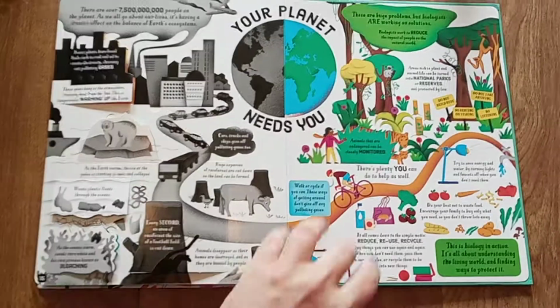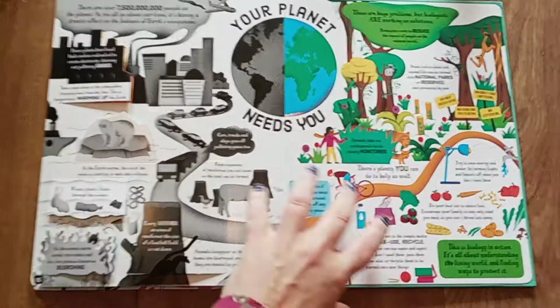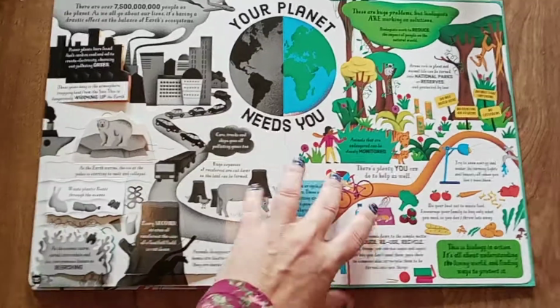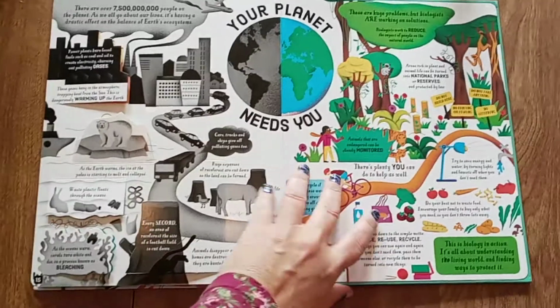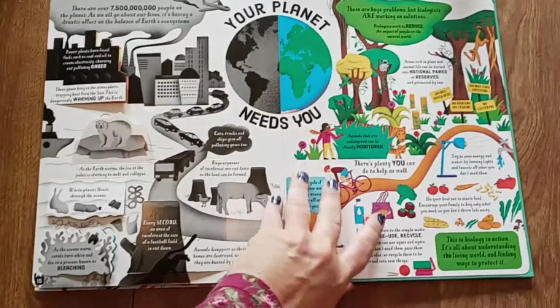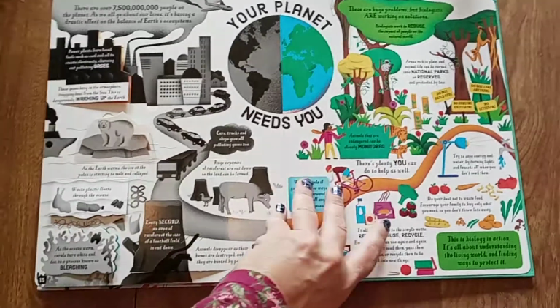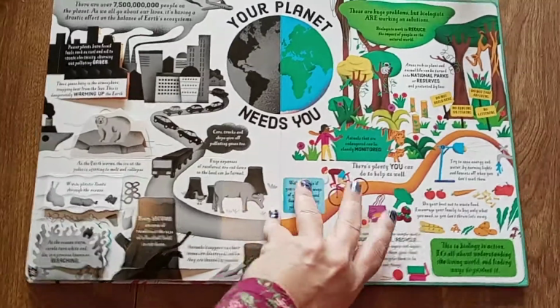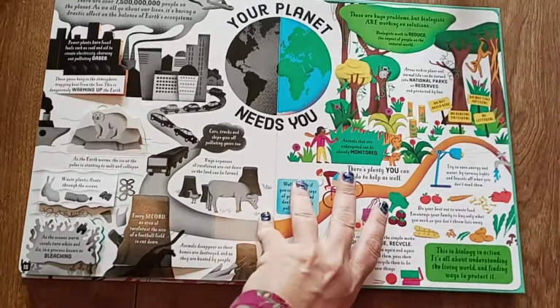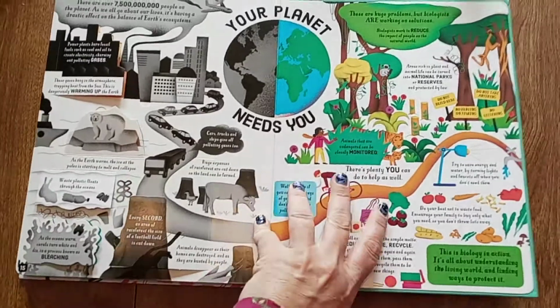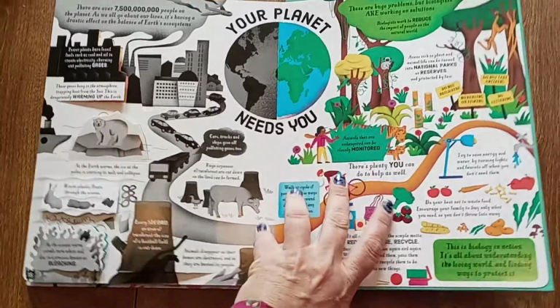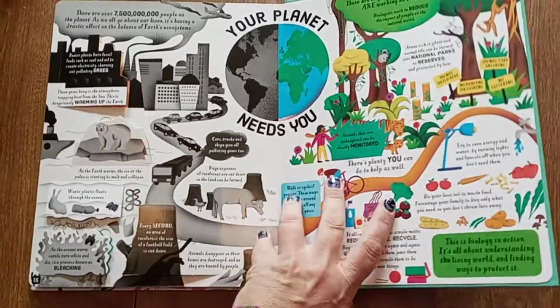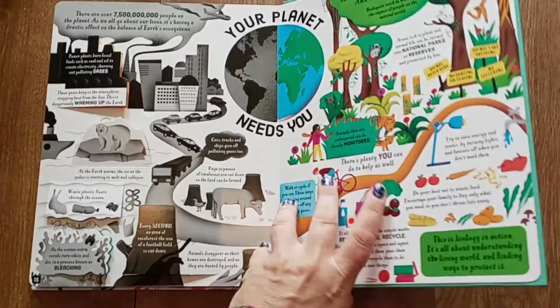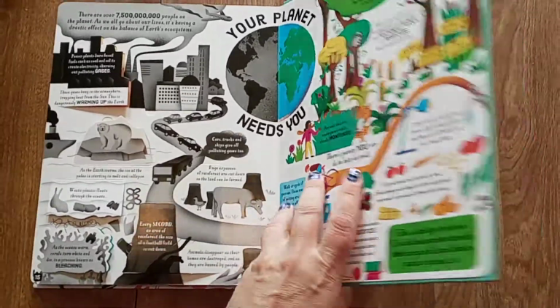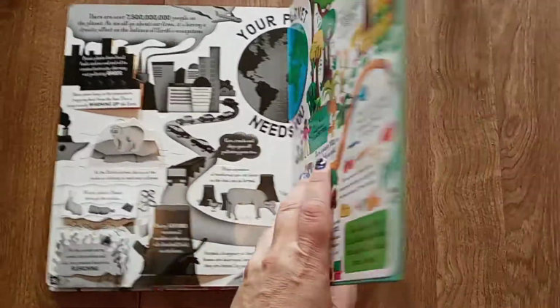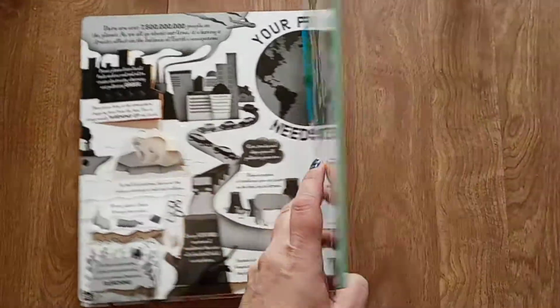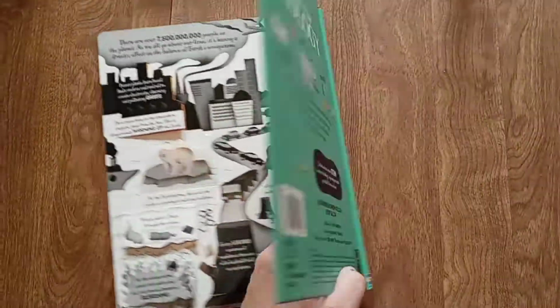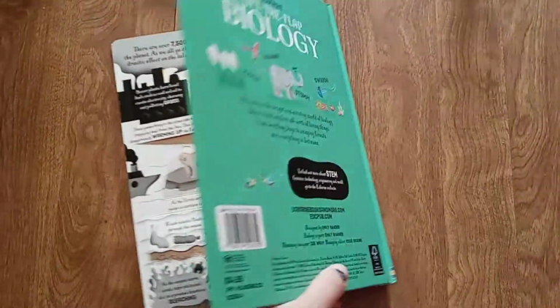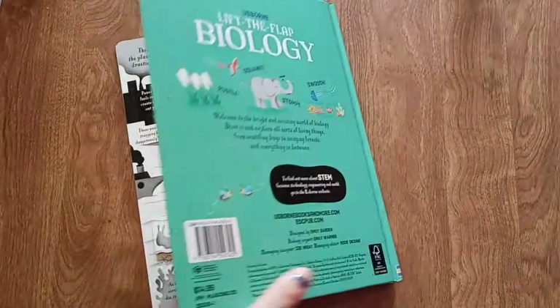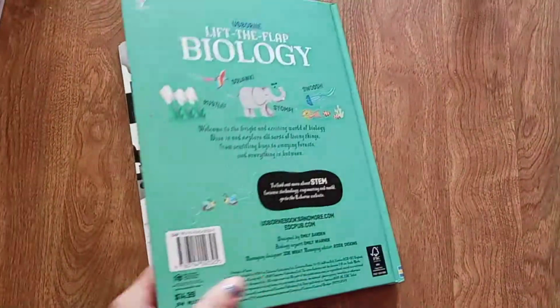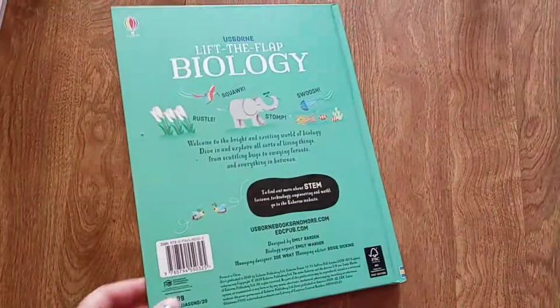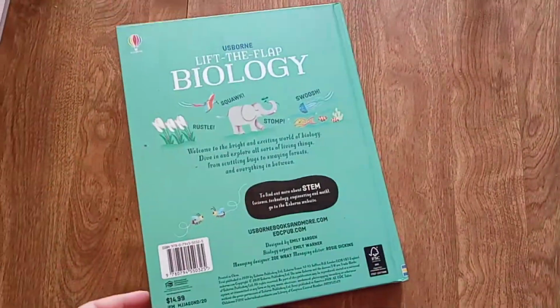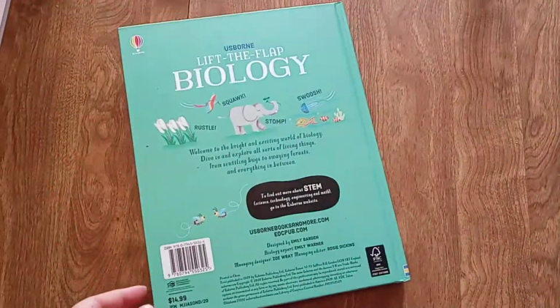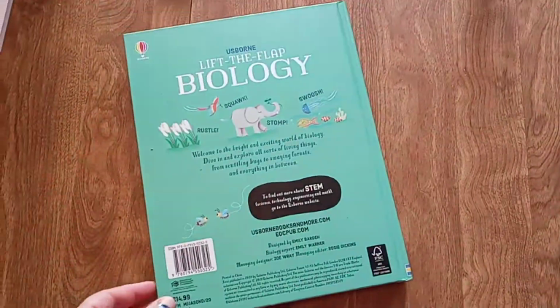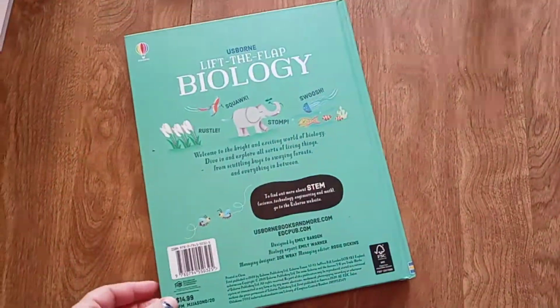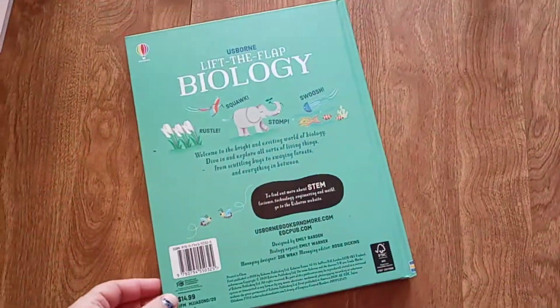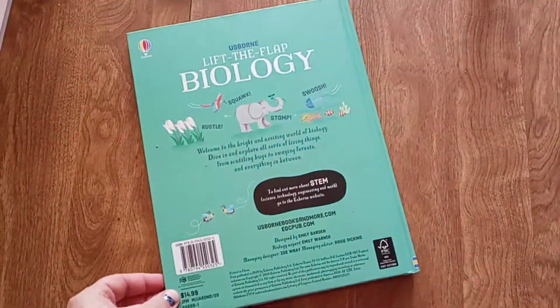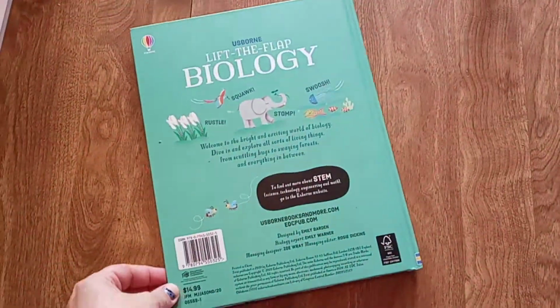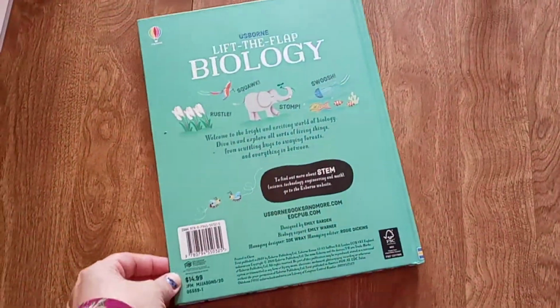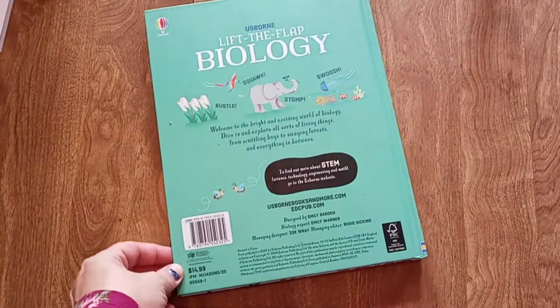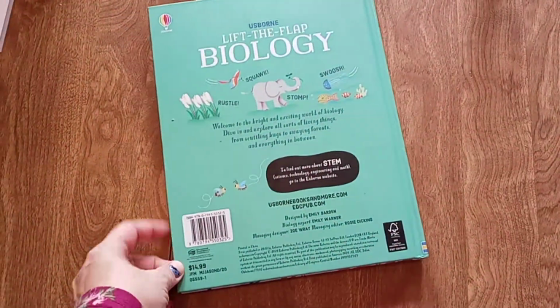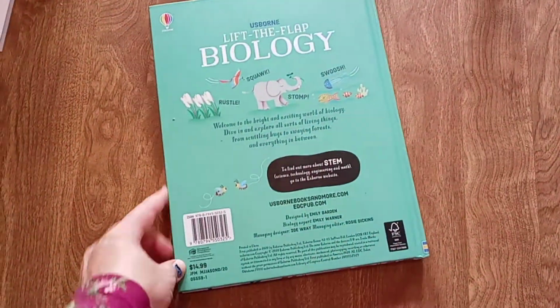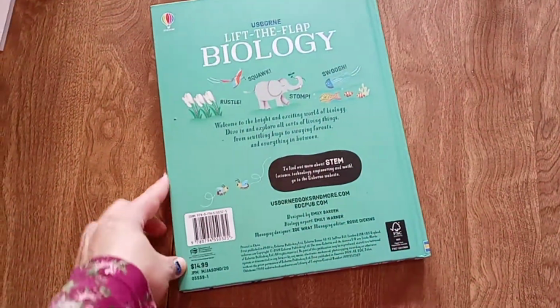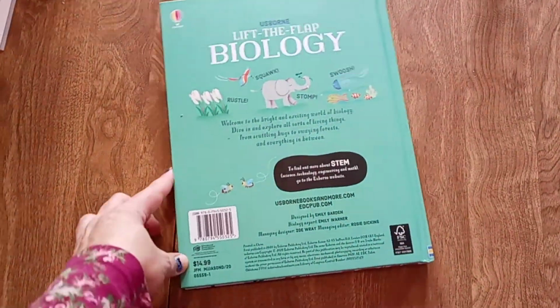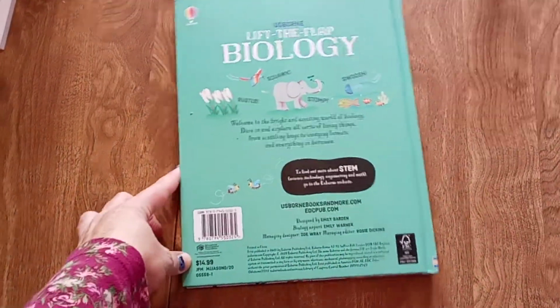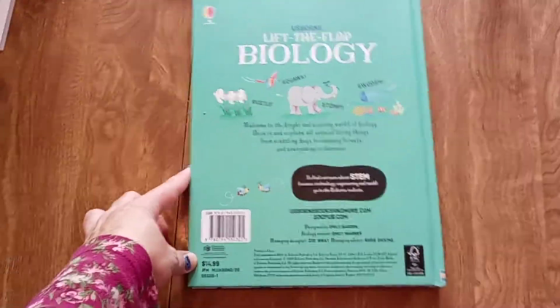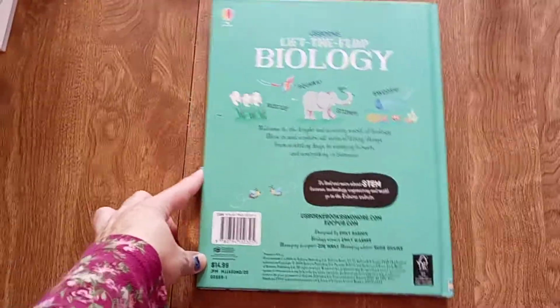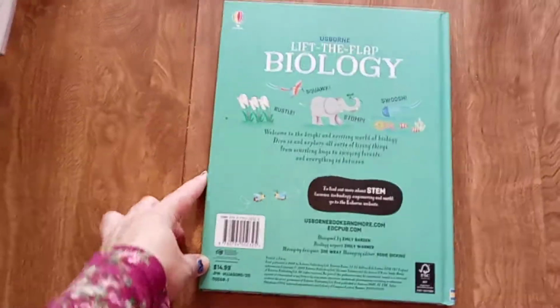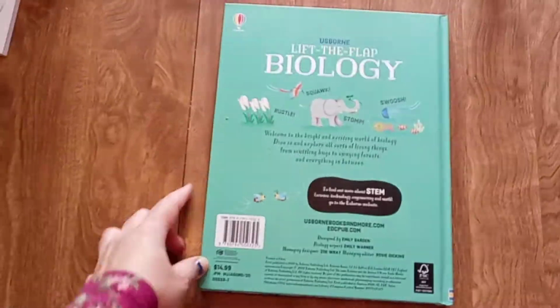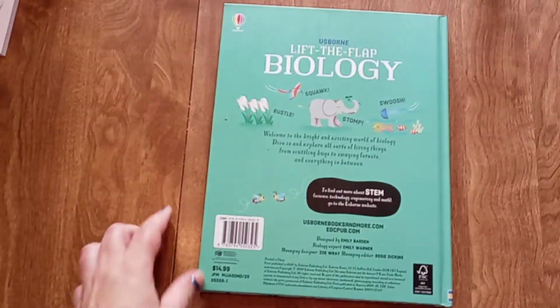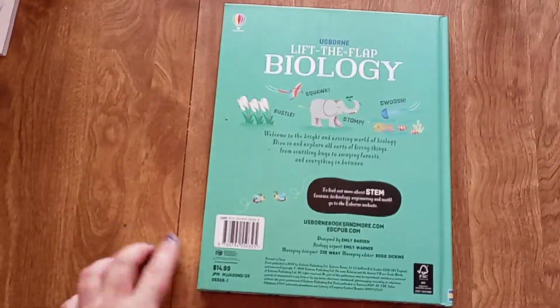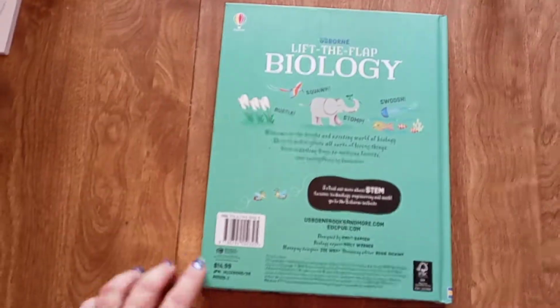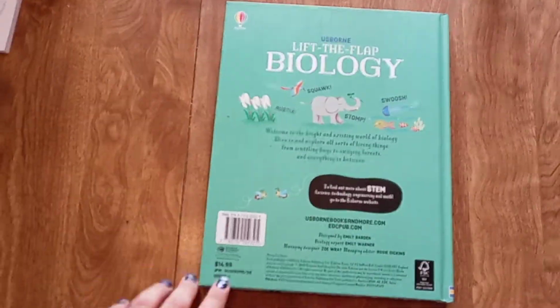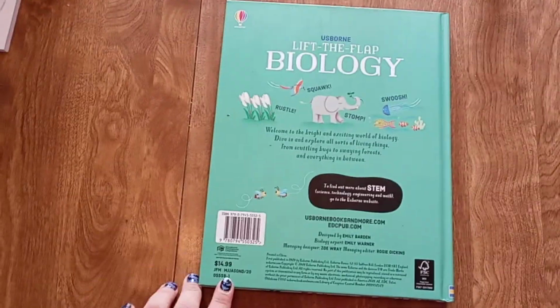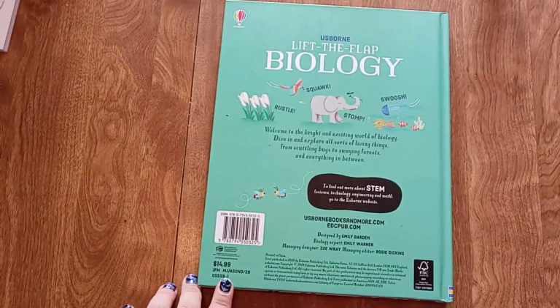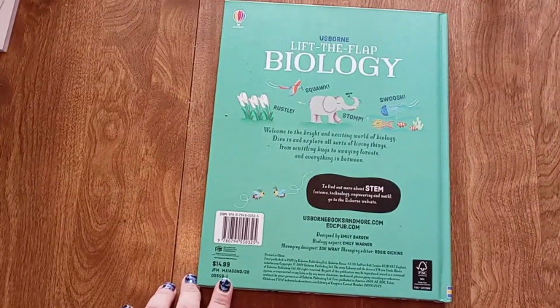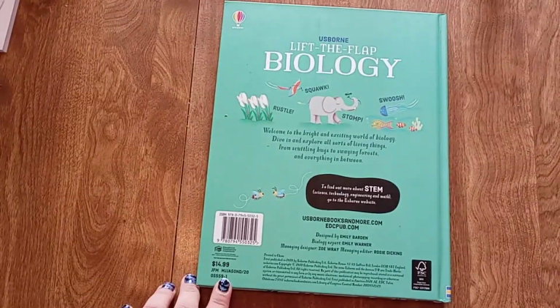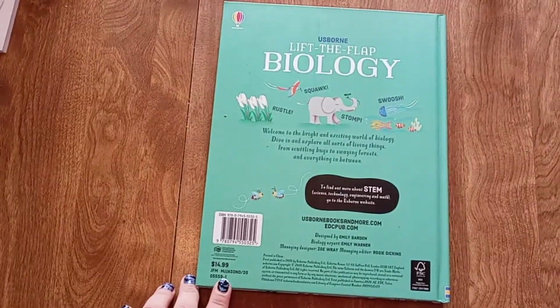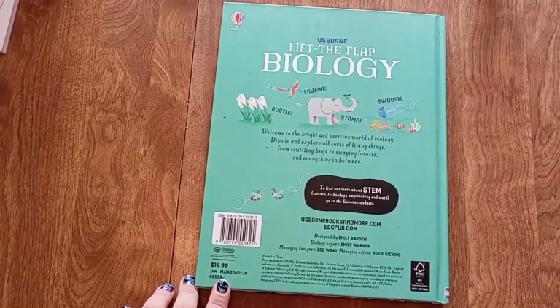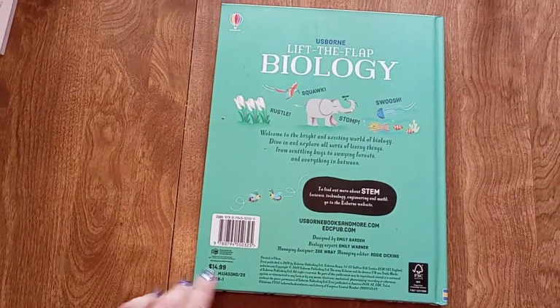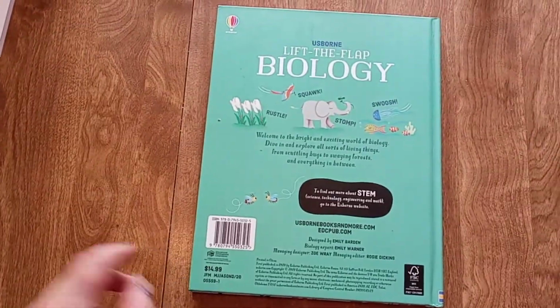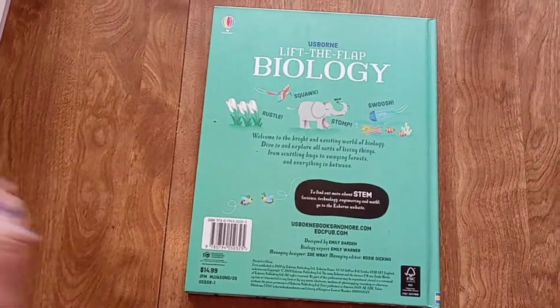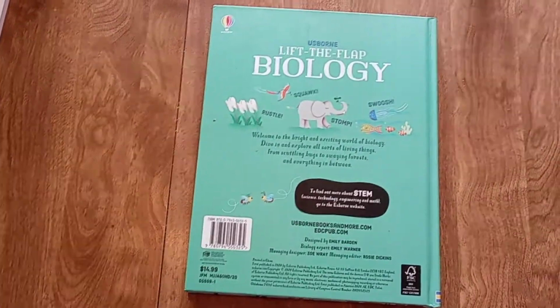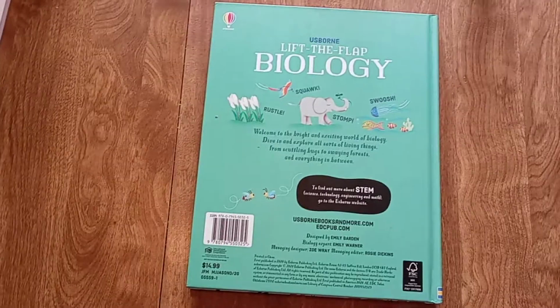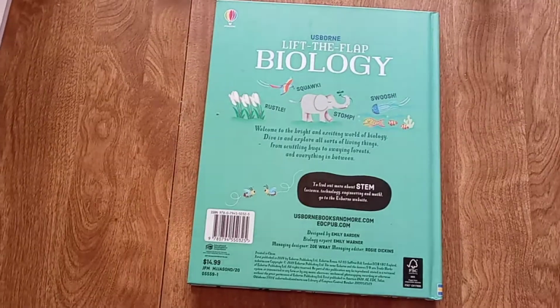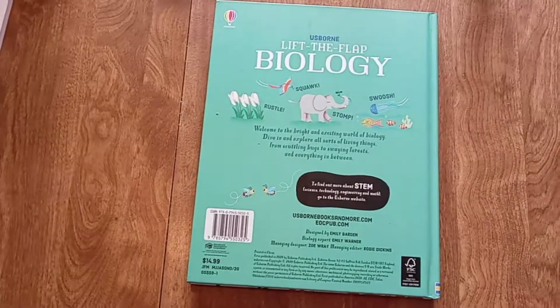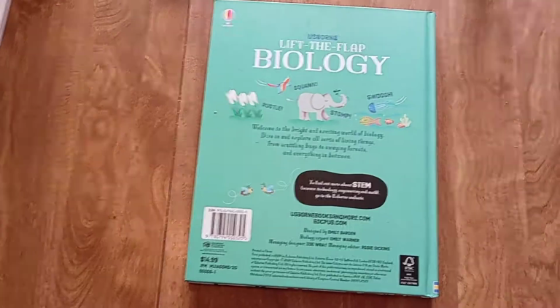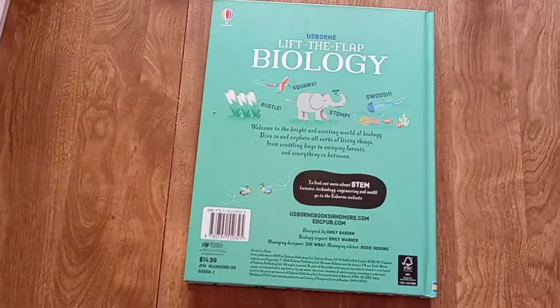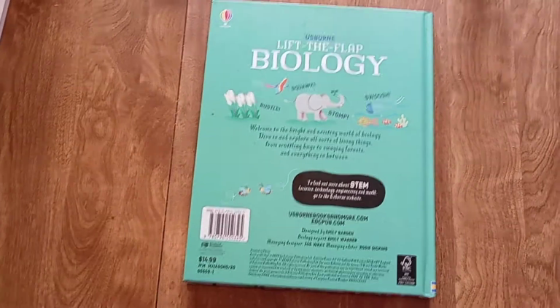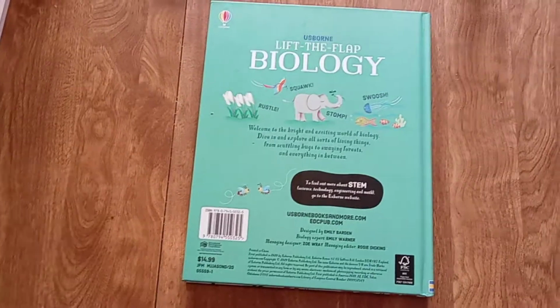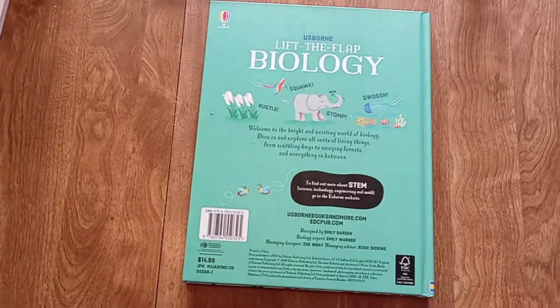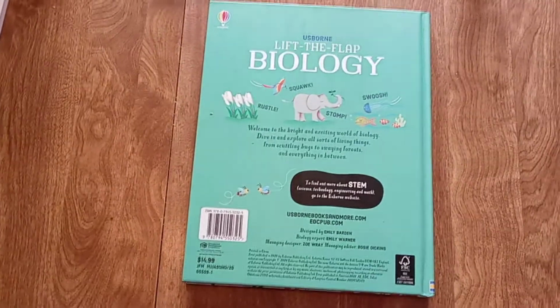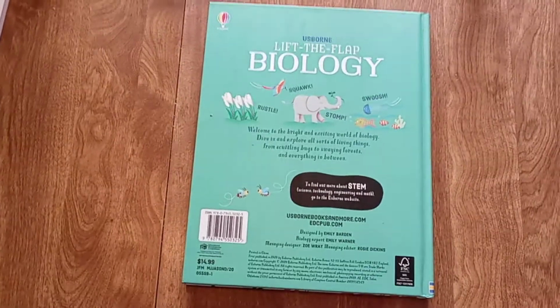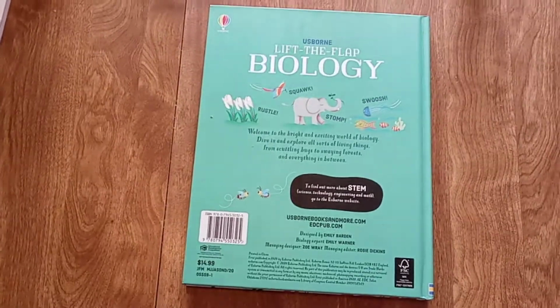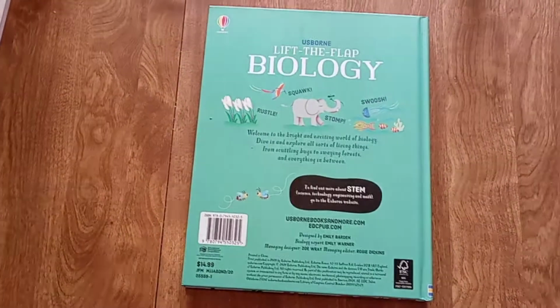I love the lift the flap books for school. They are fabulous. This one is $14.99. Thanks for watching.